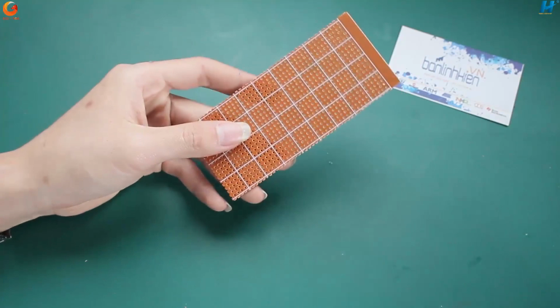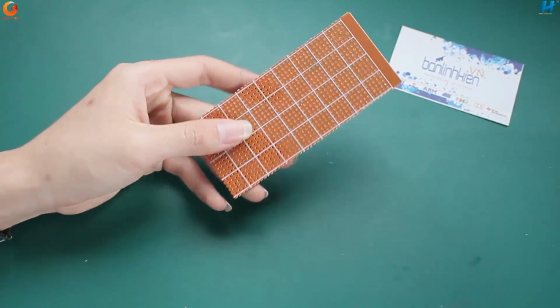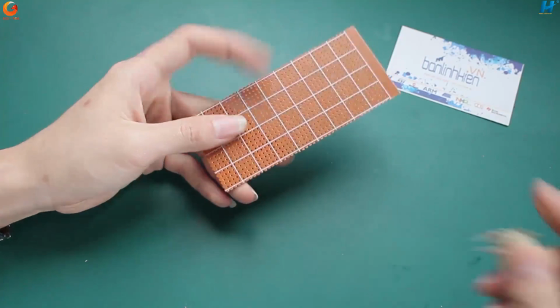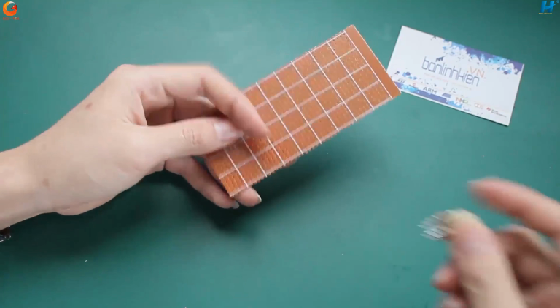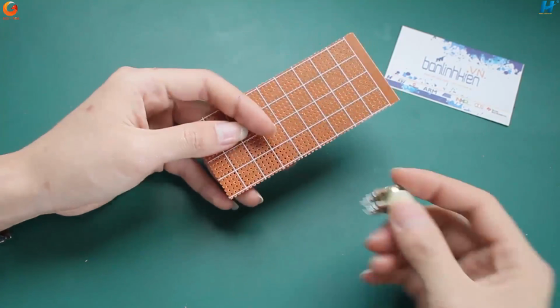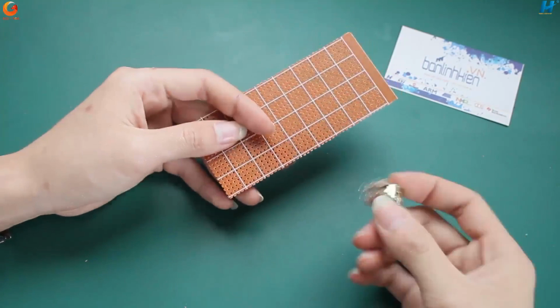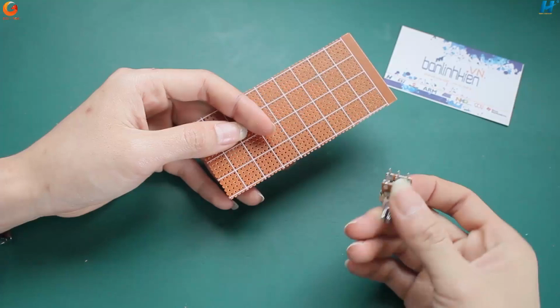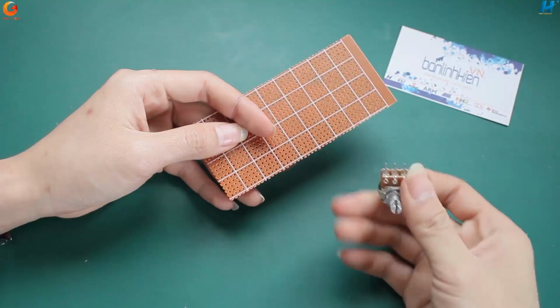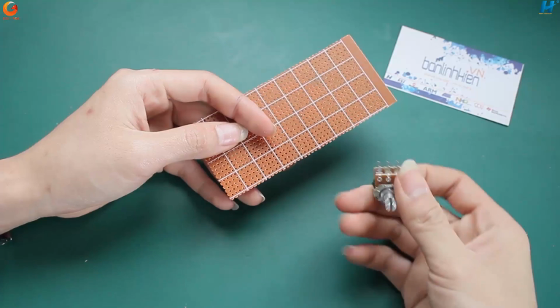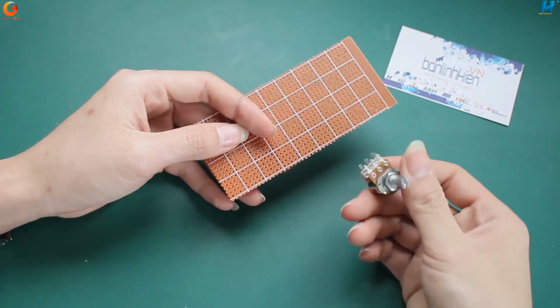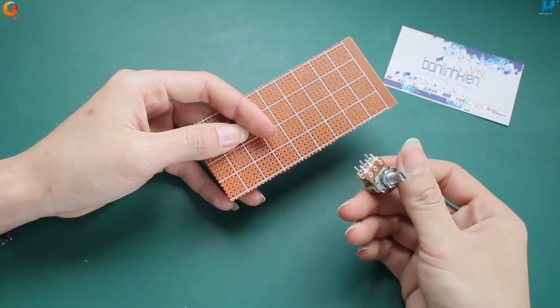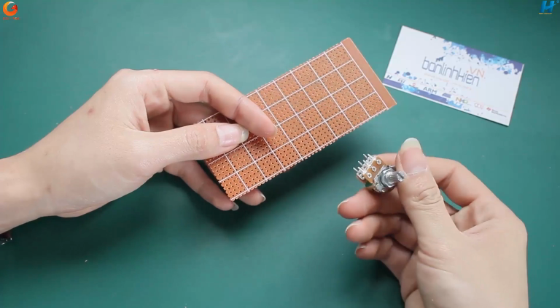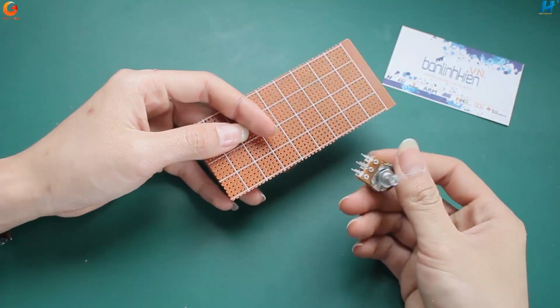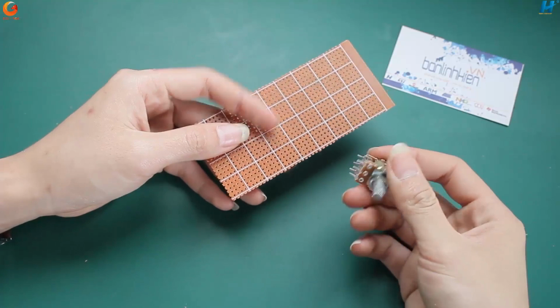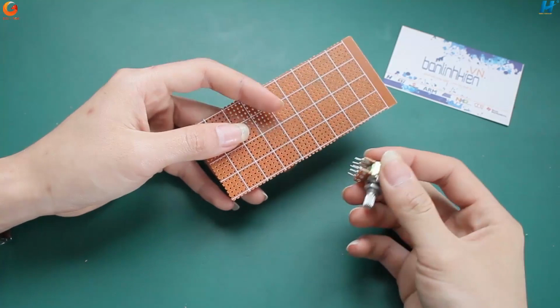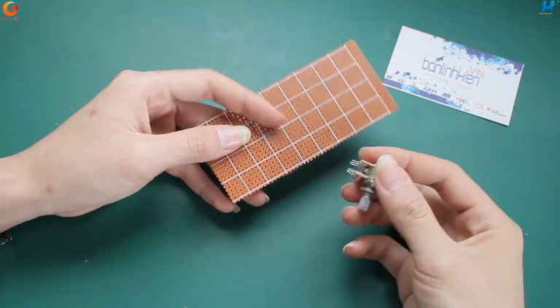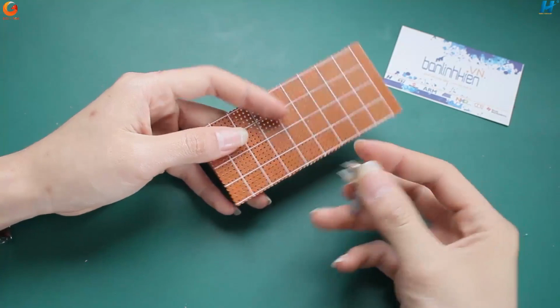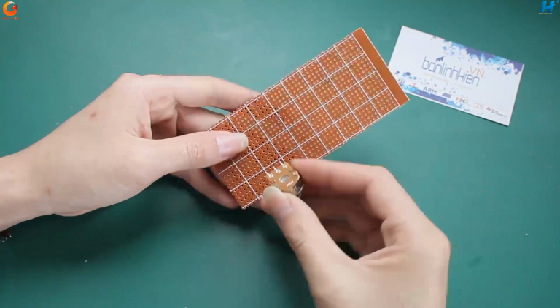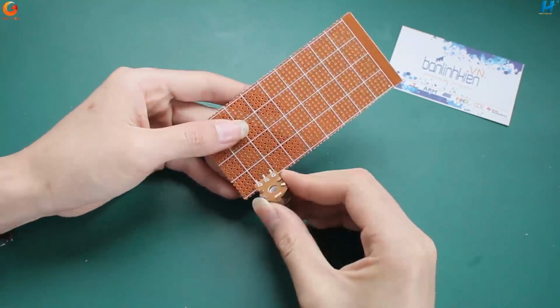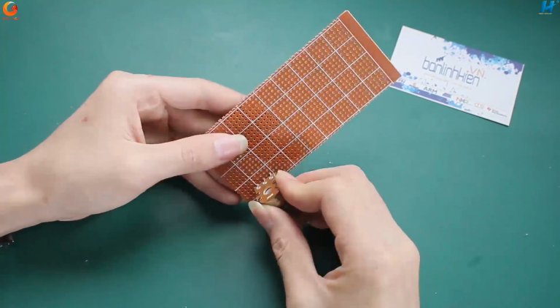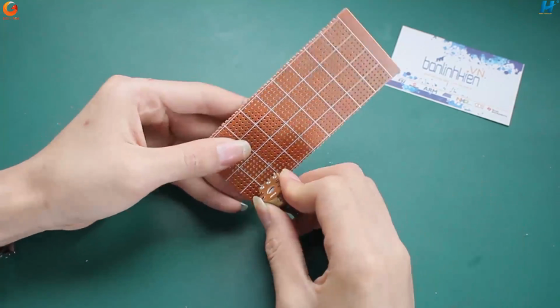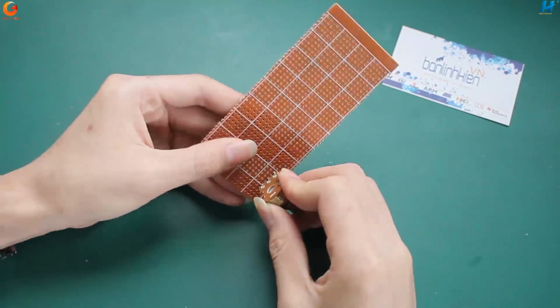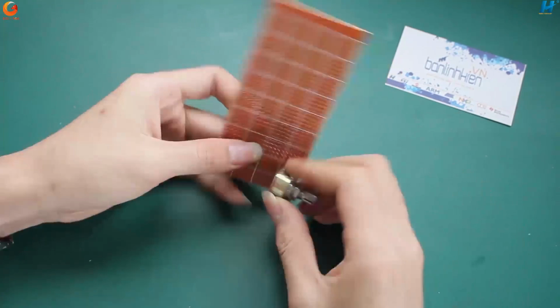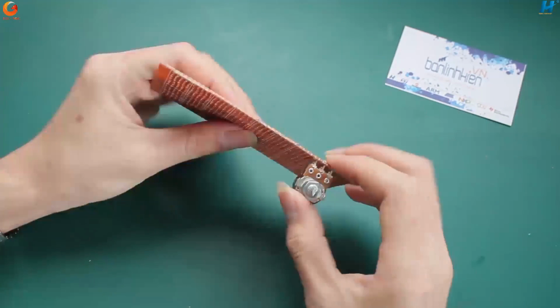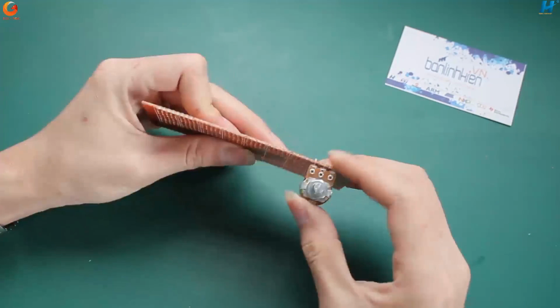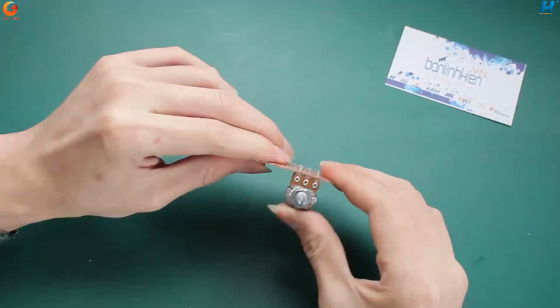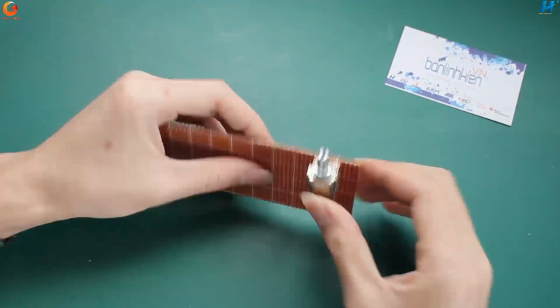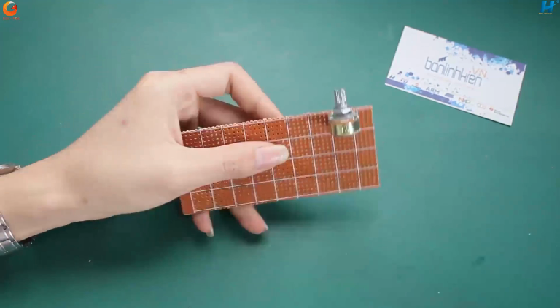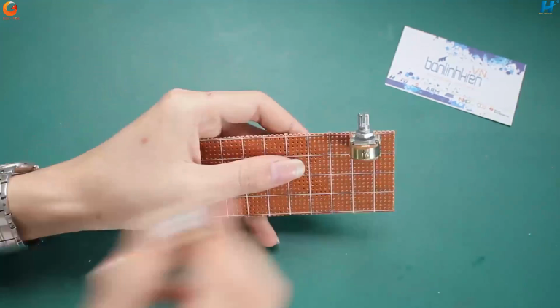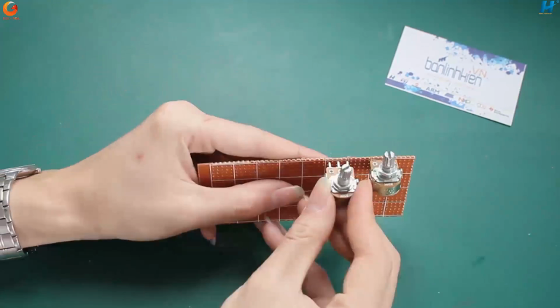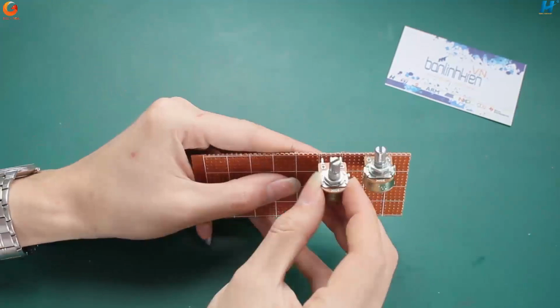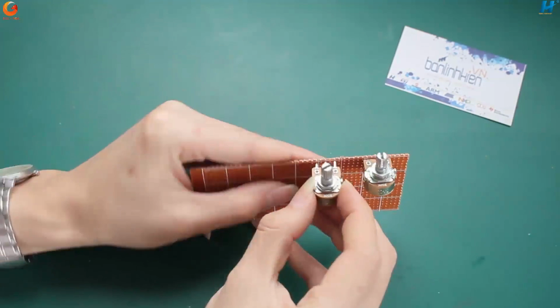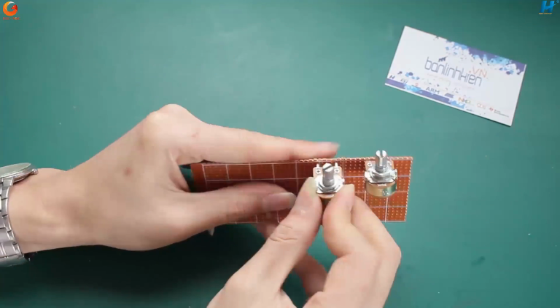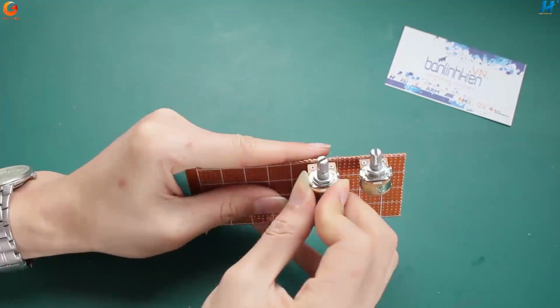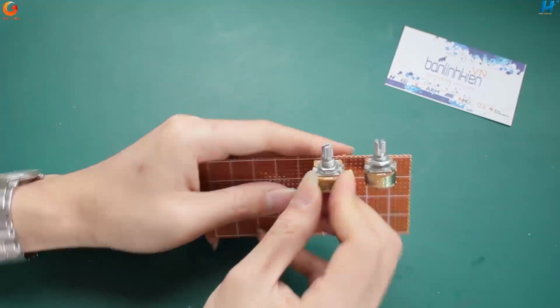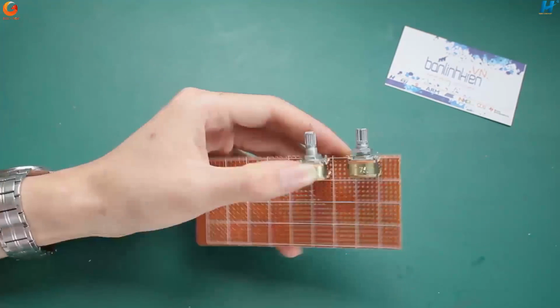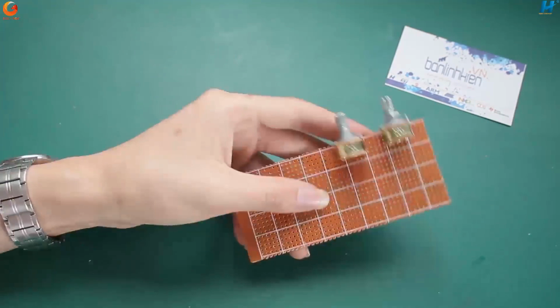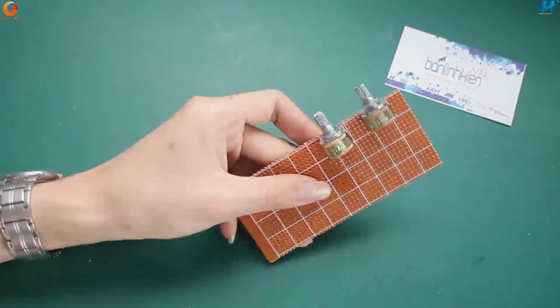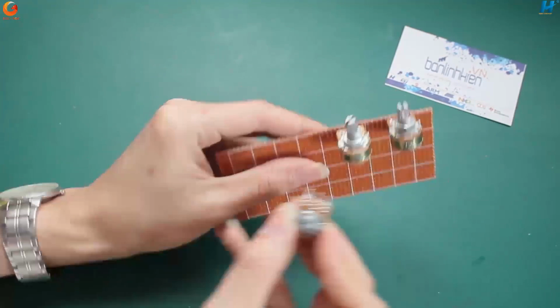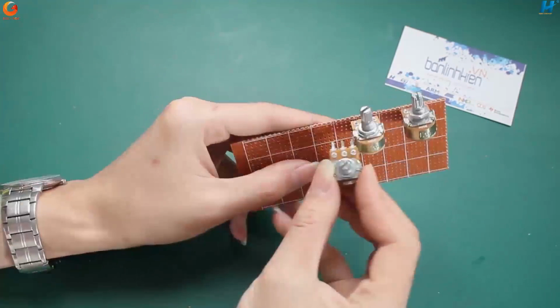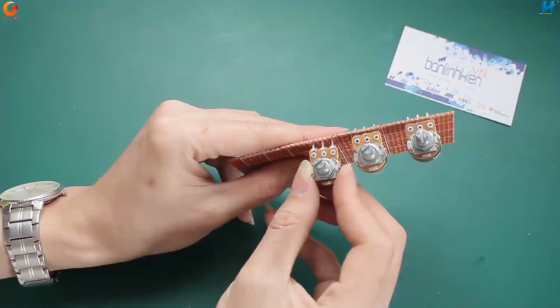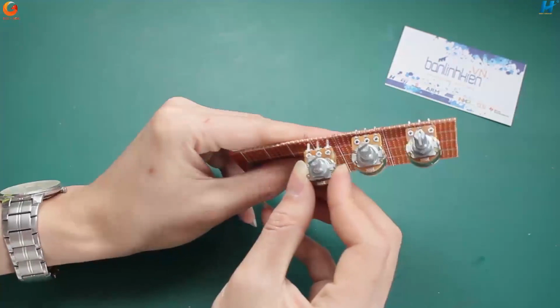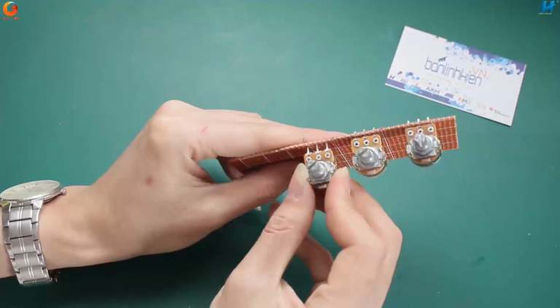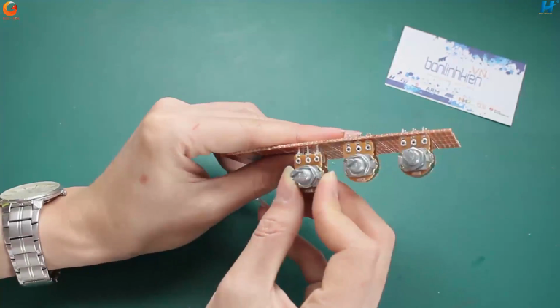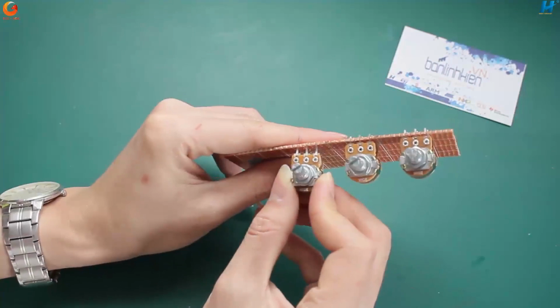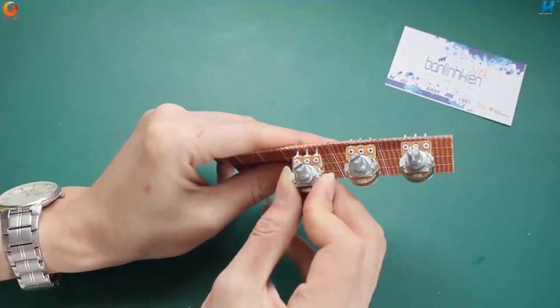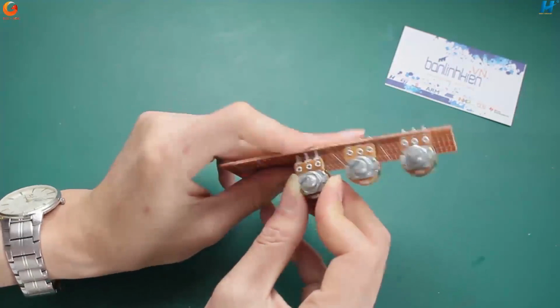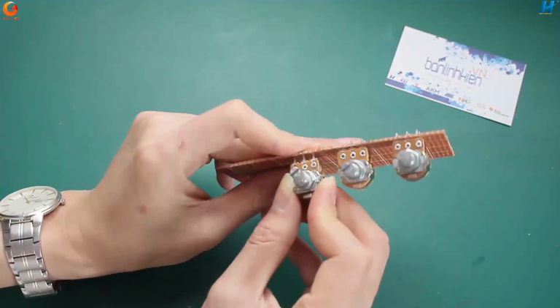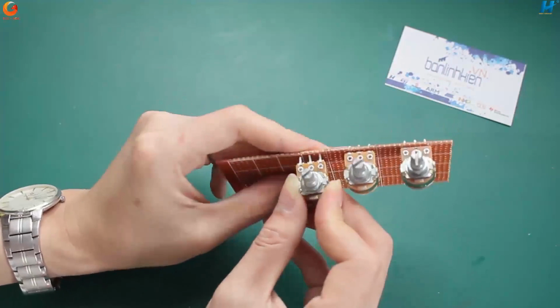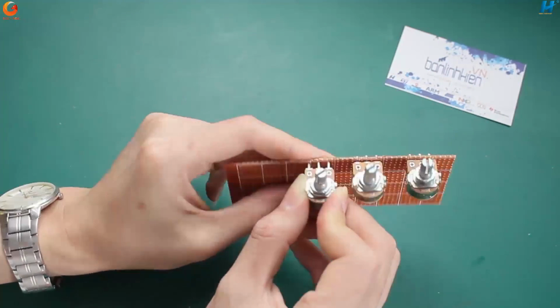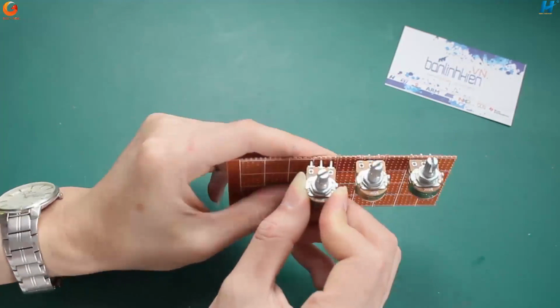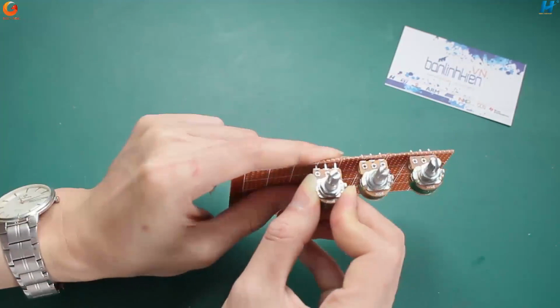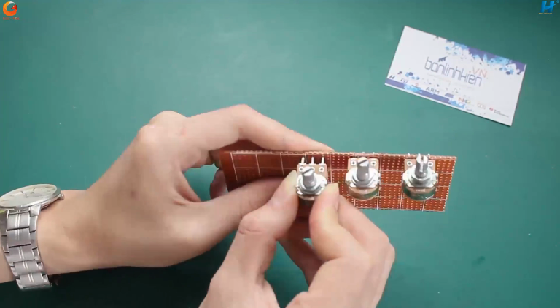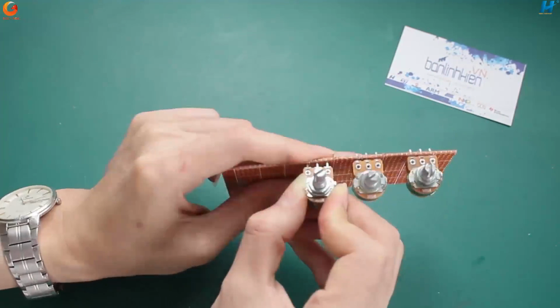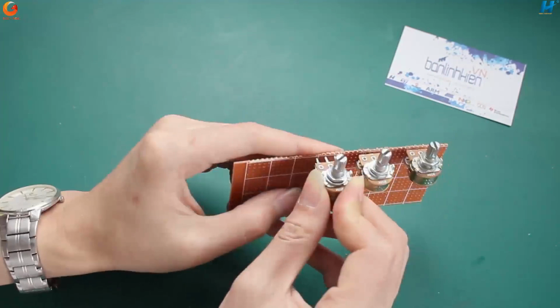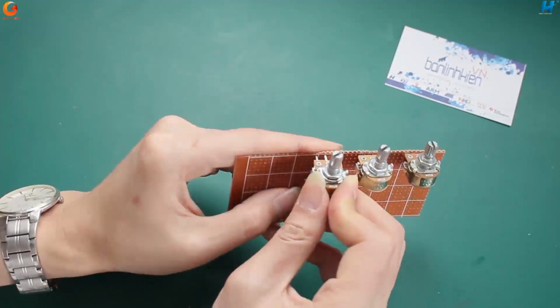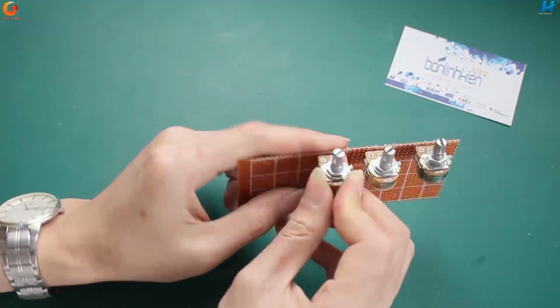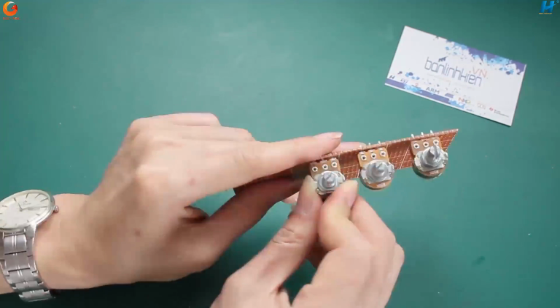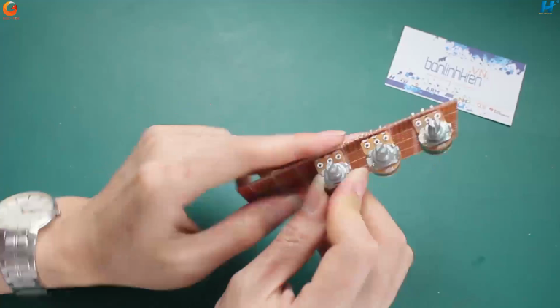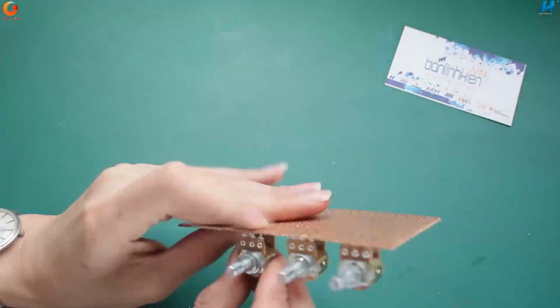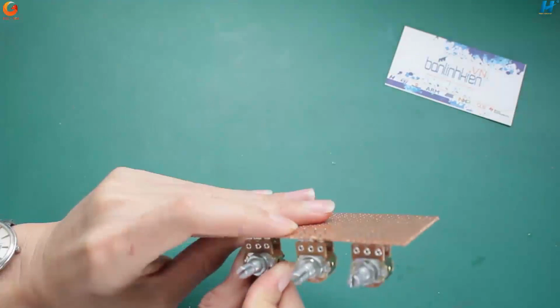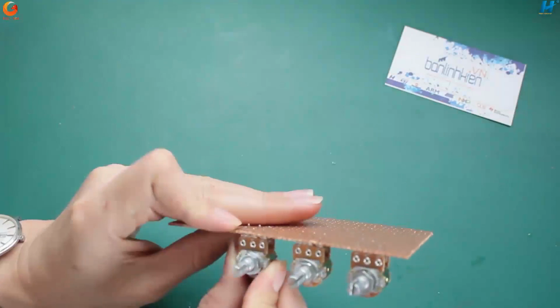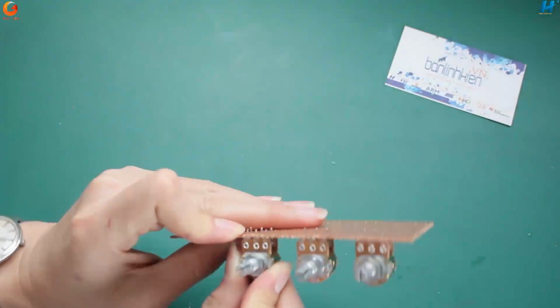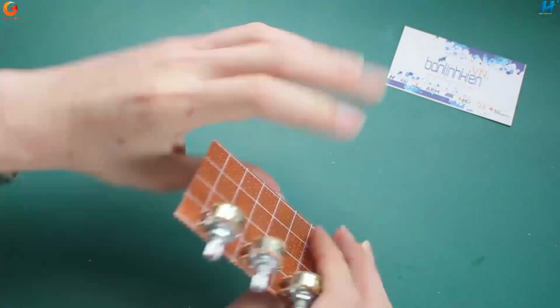Bây giờ mình sẽ cắm và hàn cố định 3 chiếc app với tấm PCB. 3 chiếc app có chức năng phận tinh chỉnh bát, chép và âm lượng.